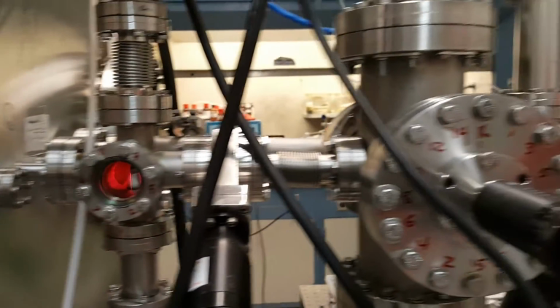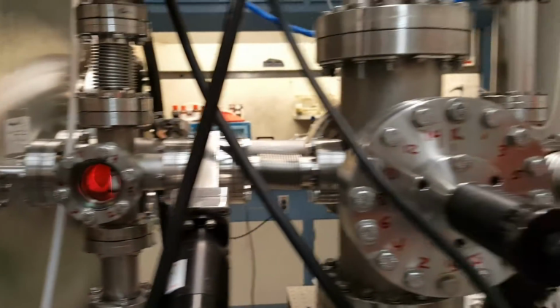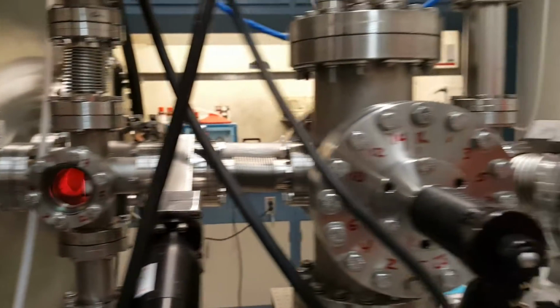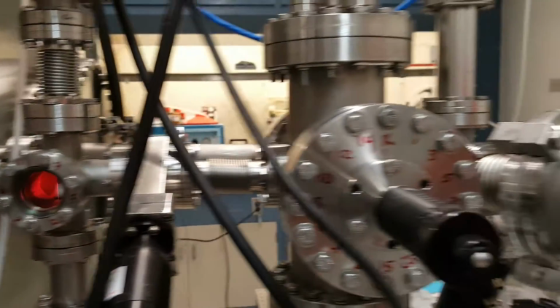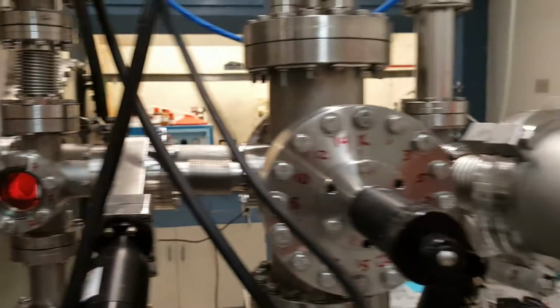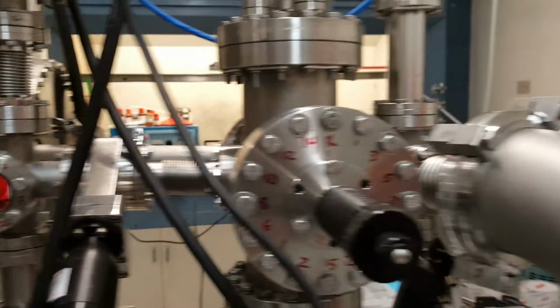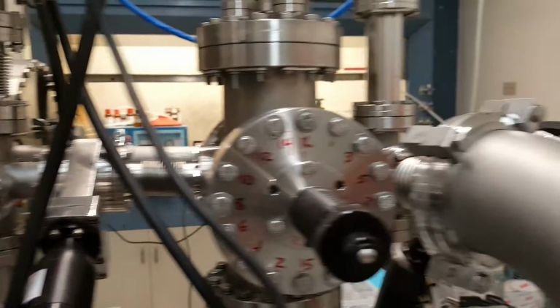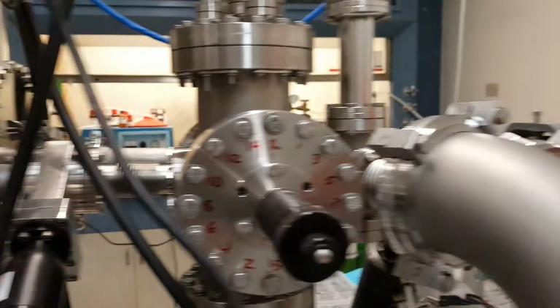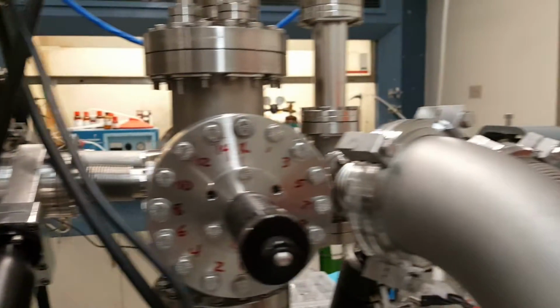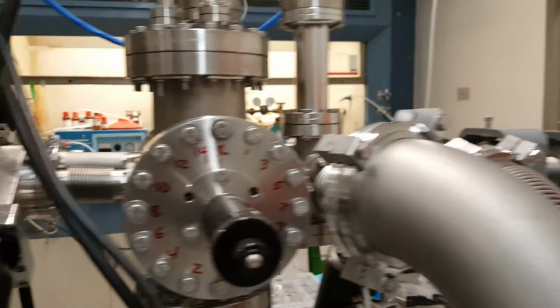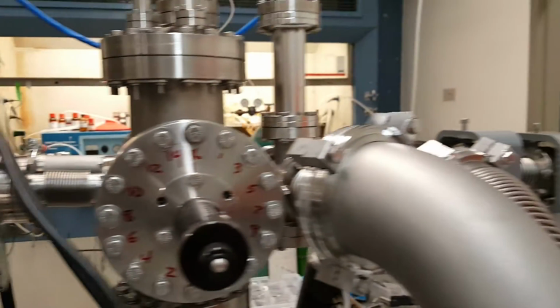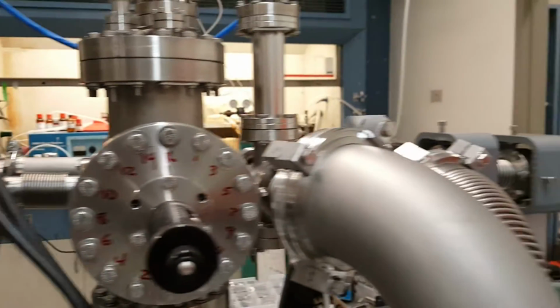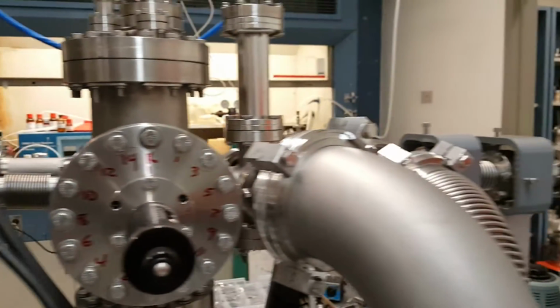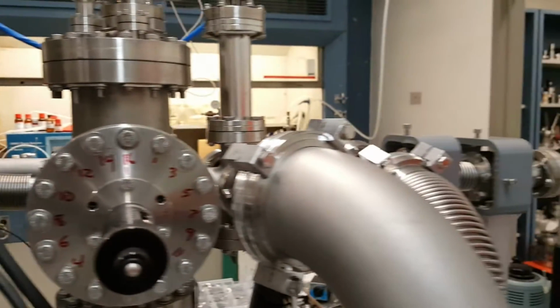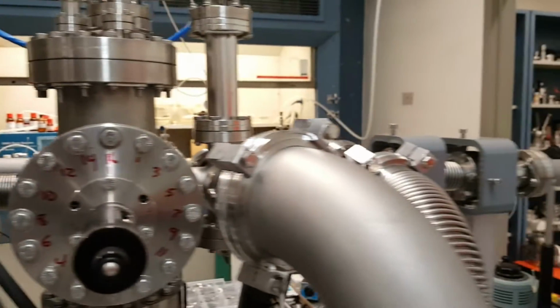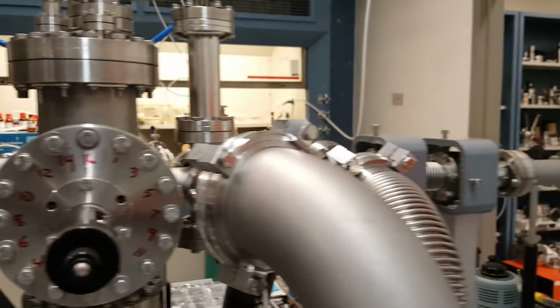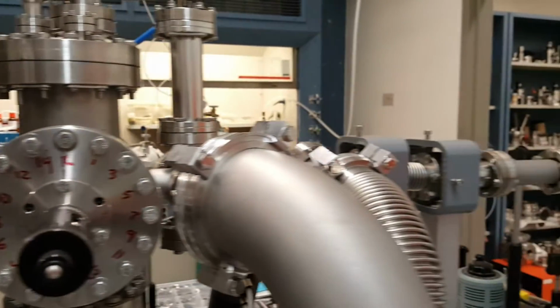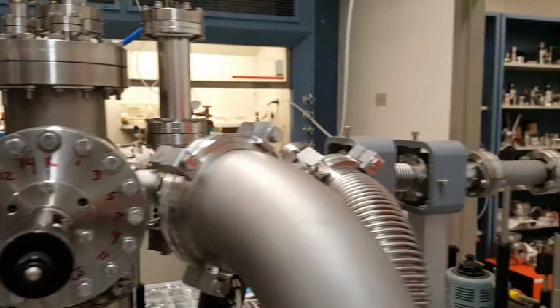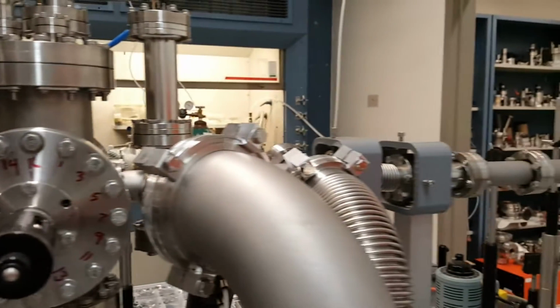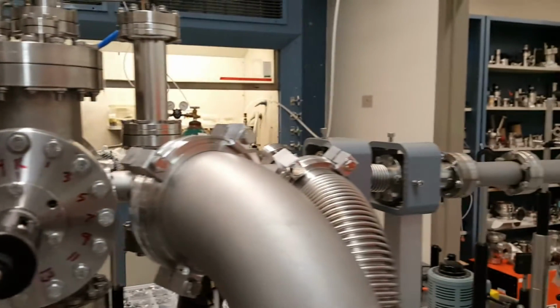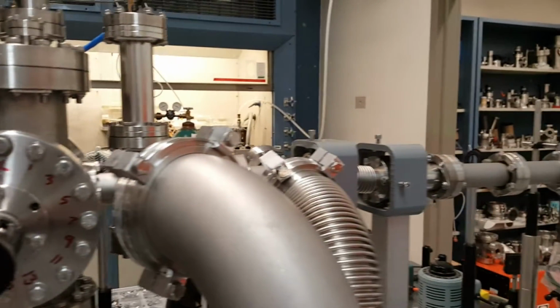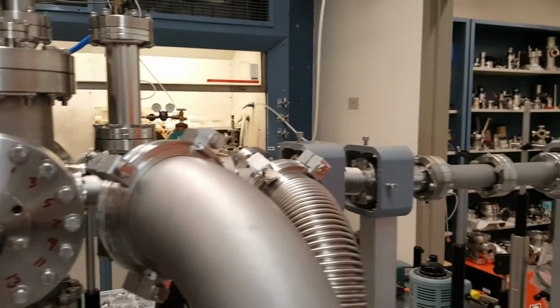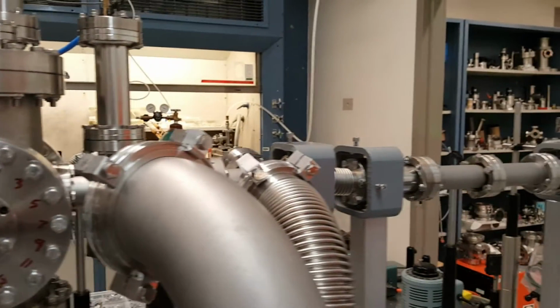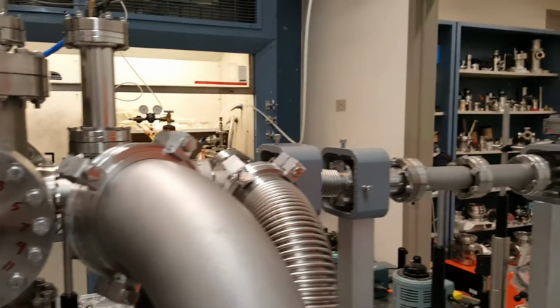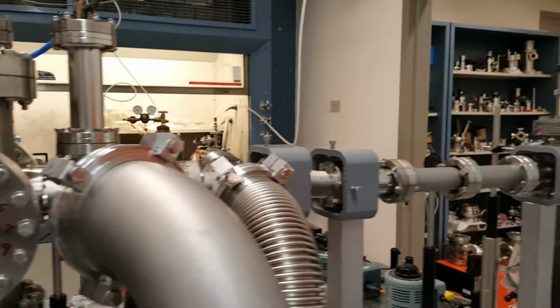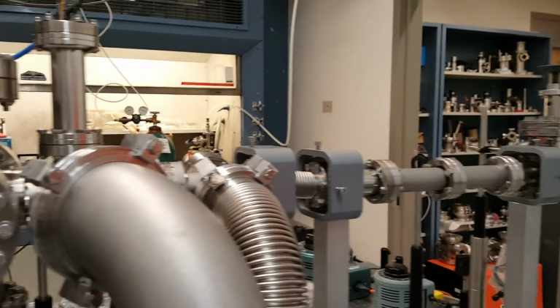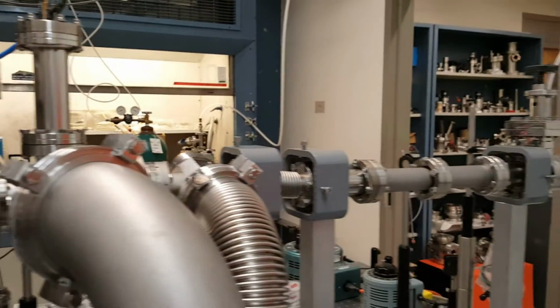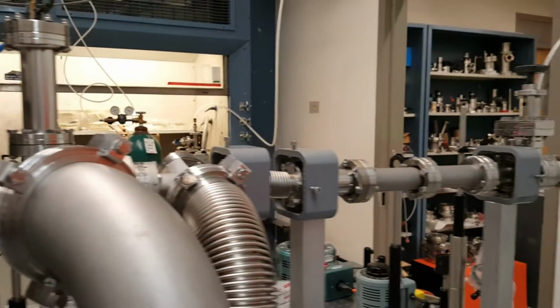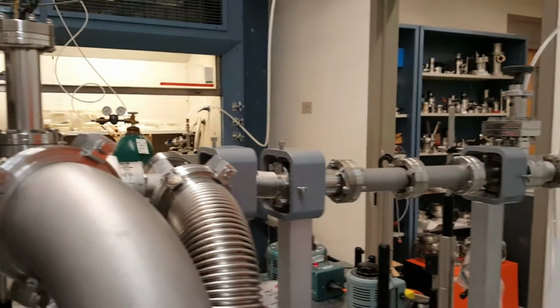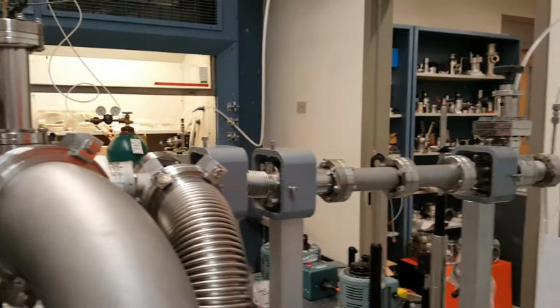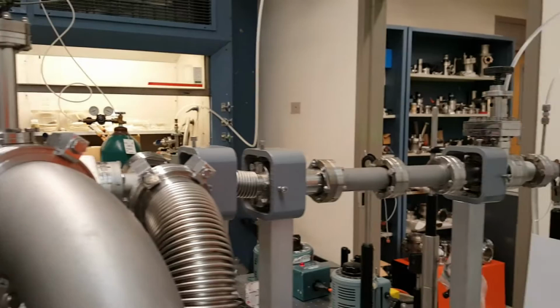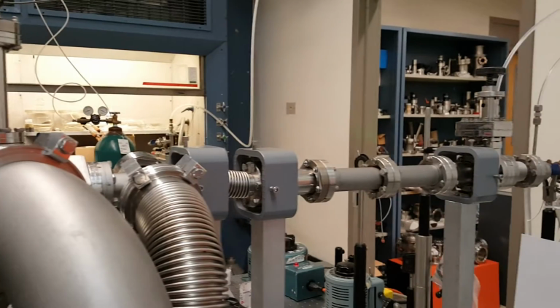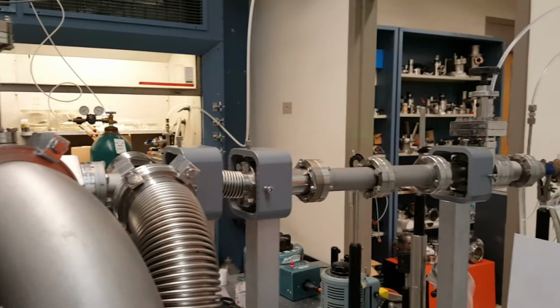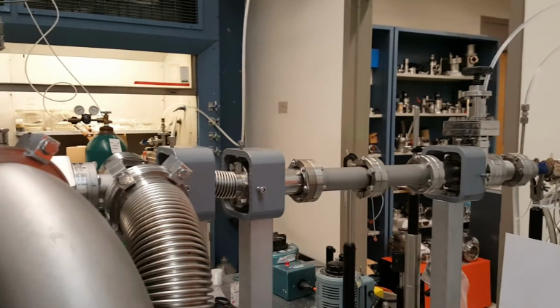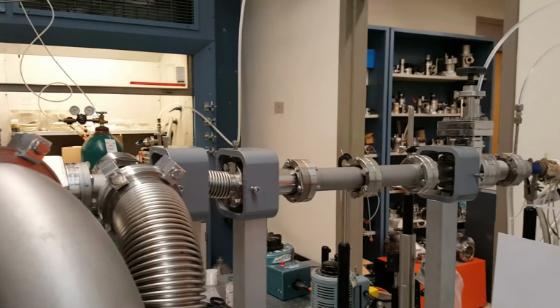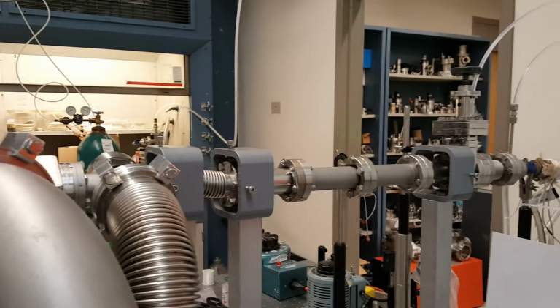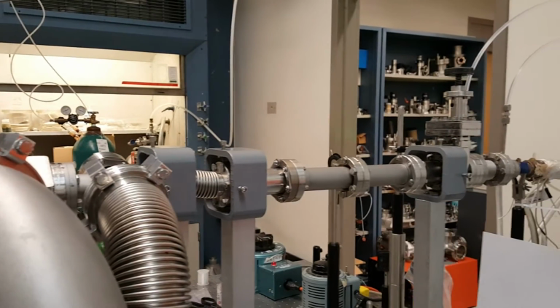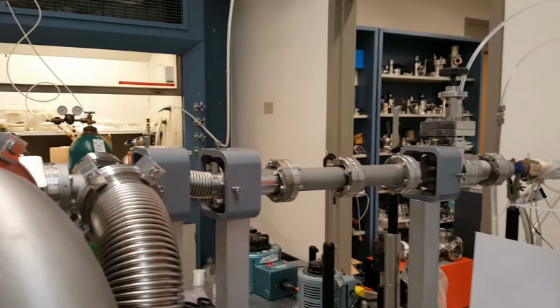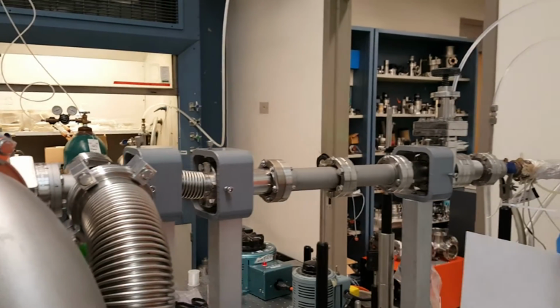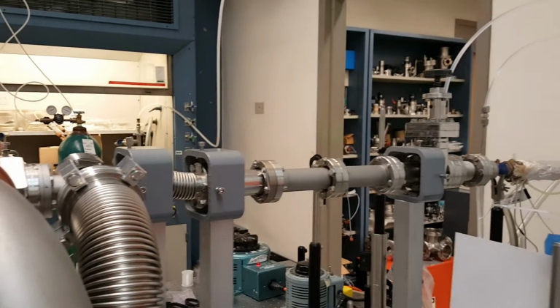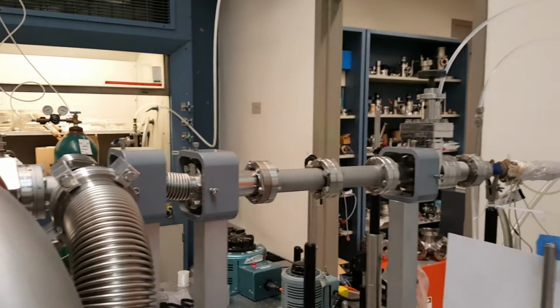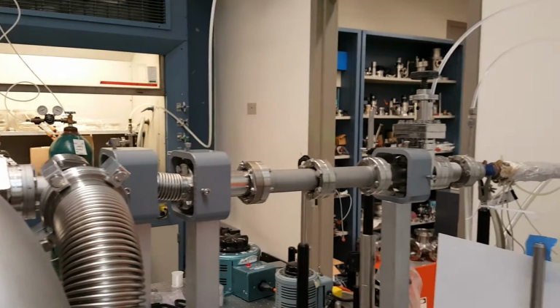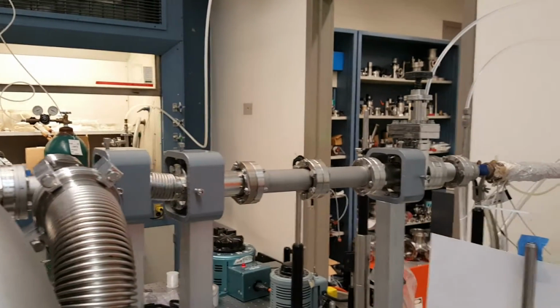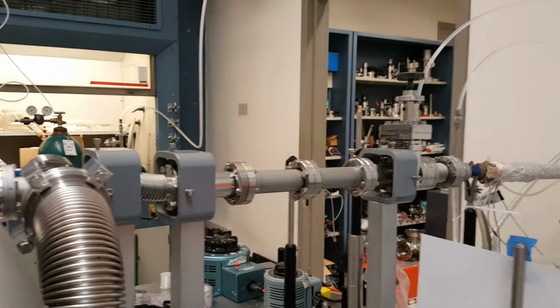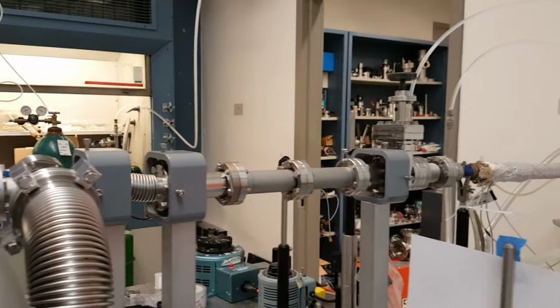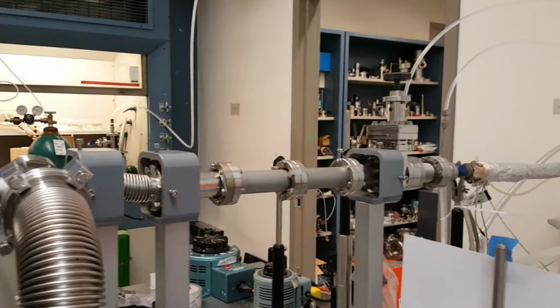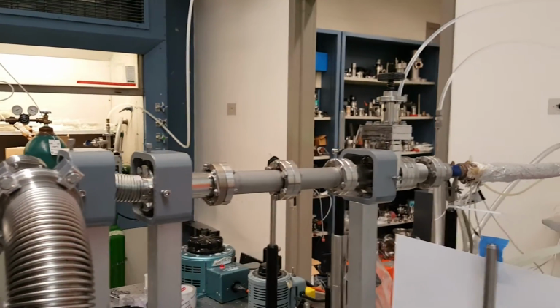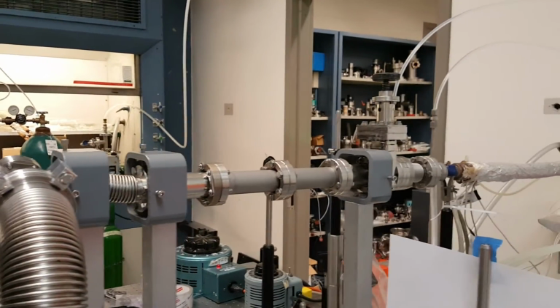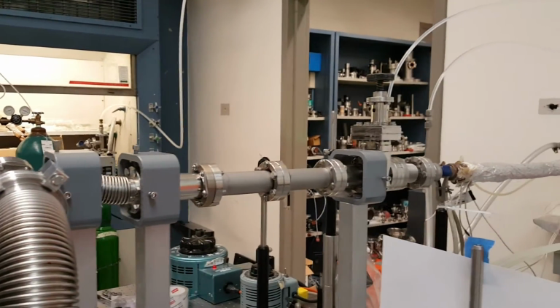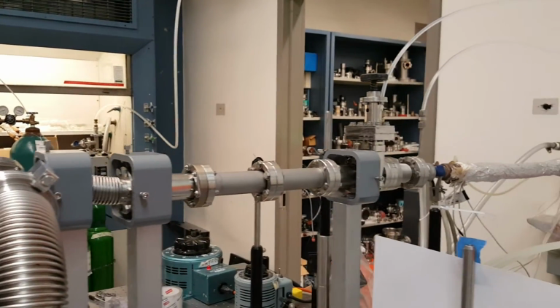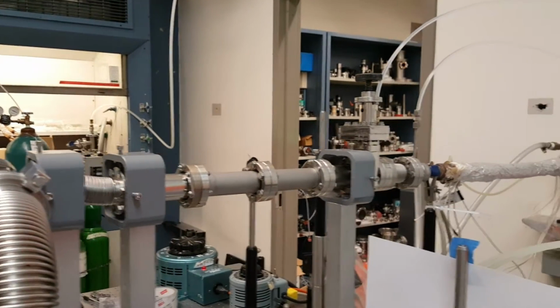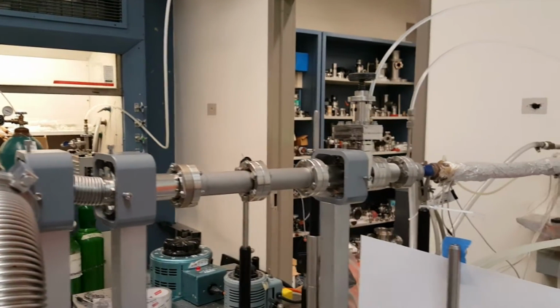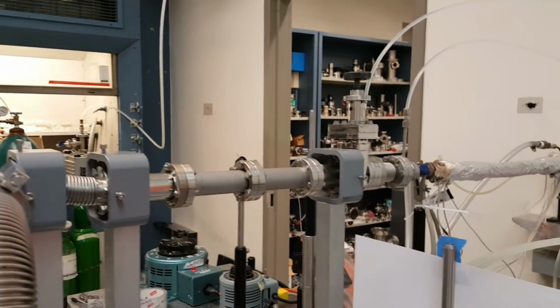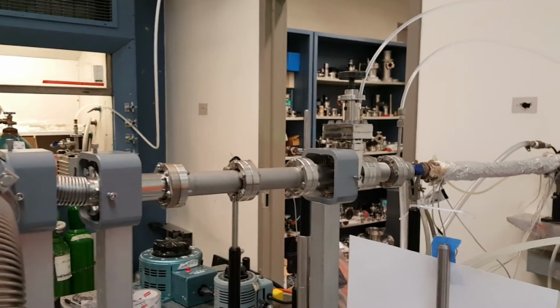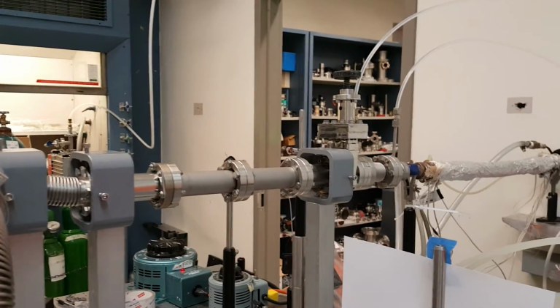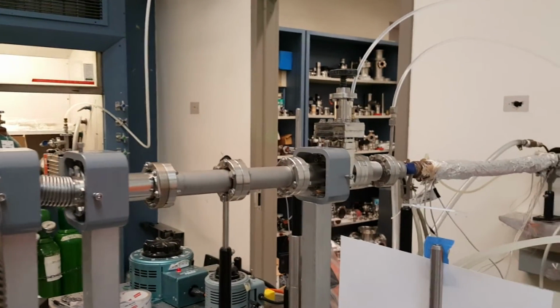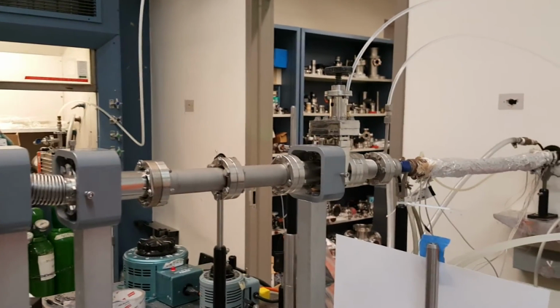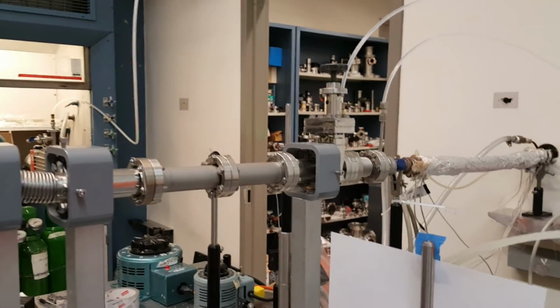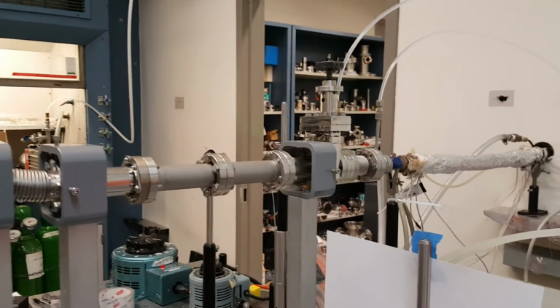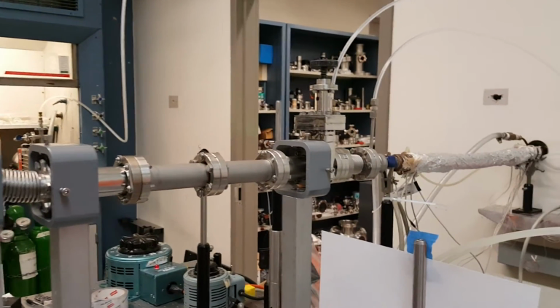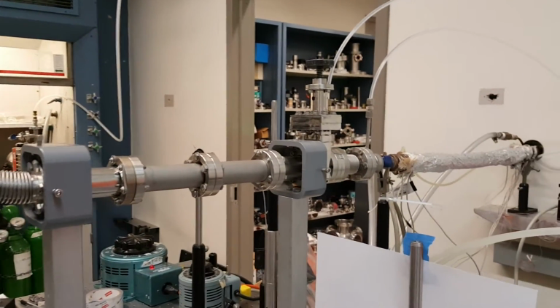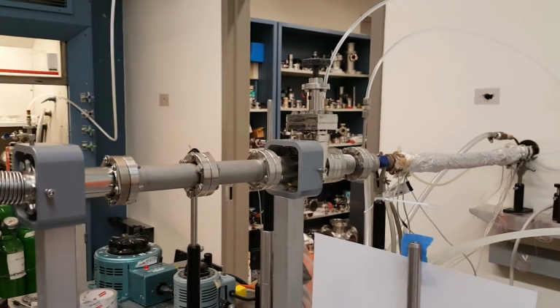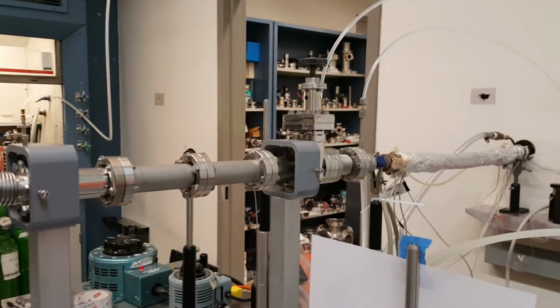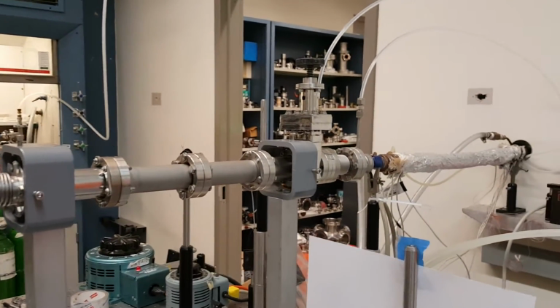You can see the rest of the beam delivery as well as a bunch of different regions of the apparatus.